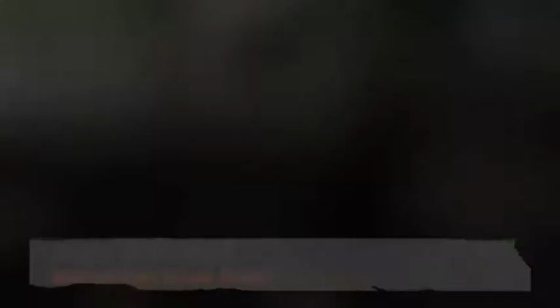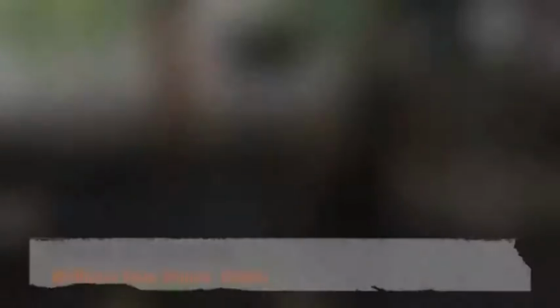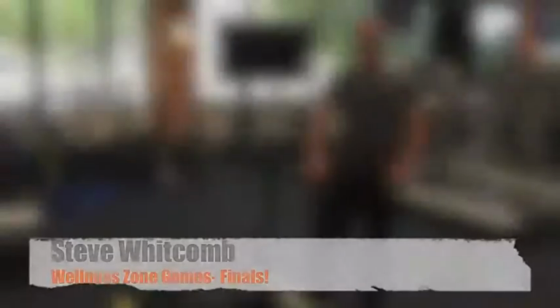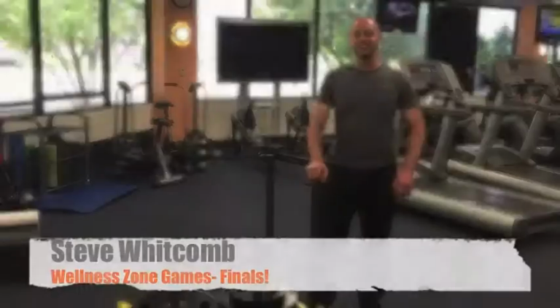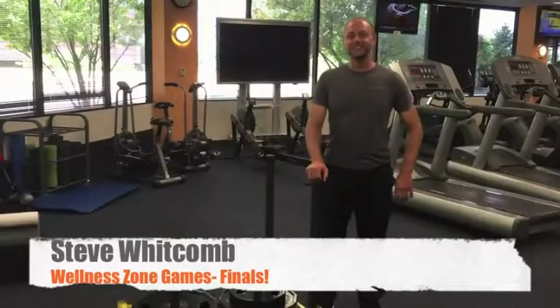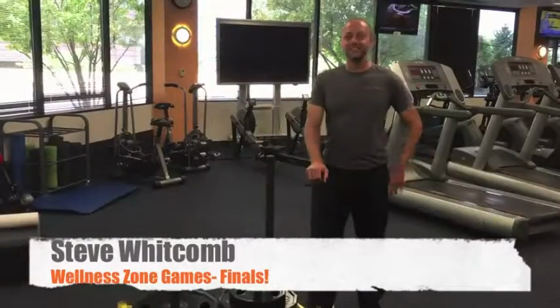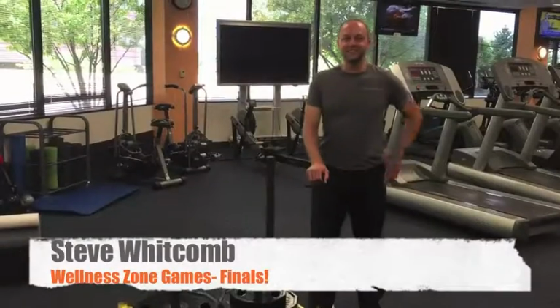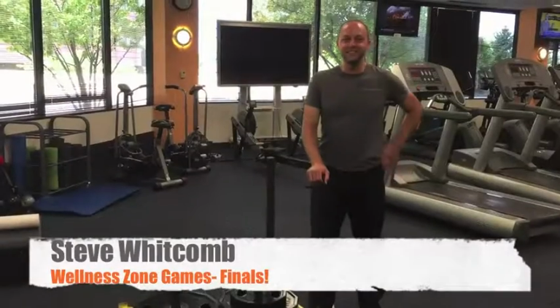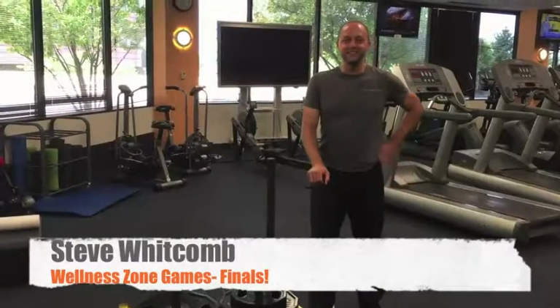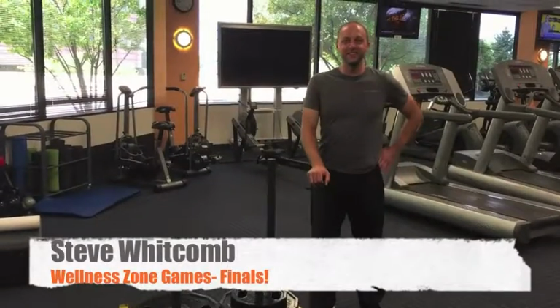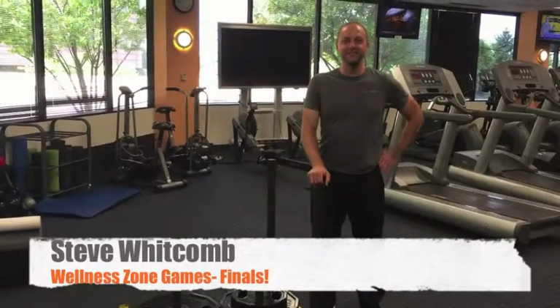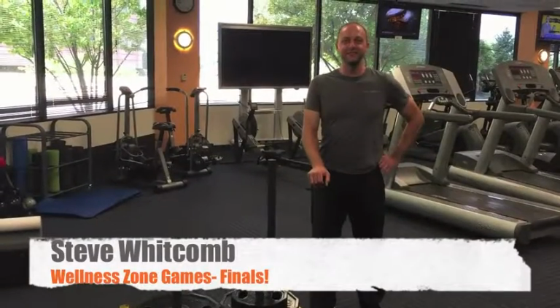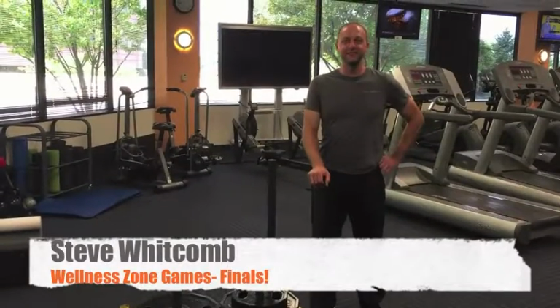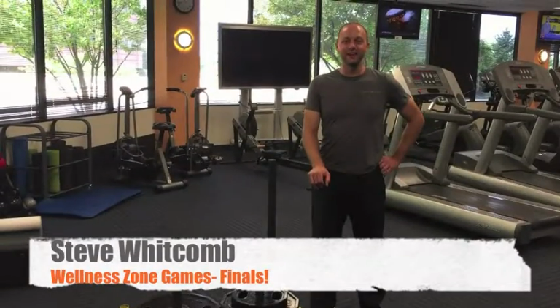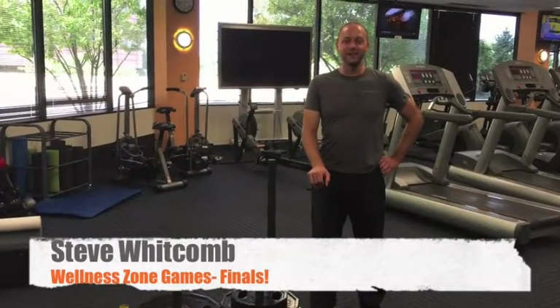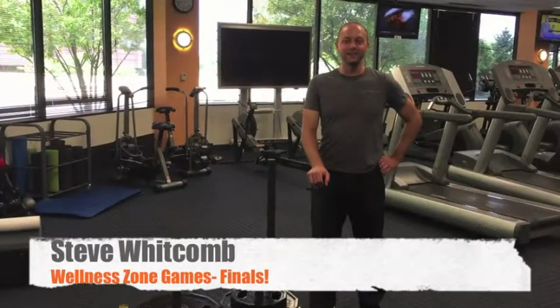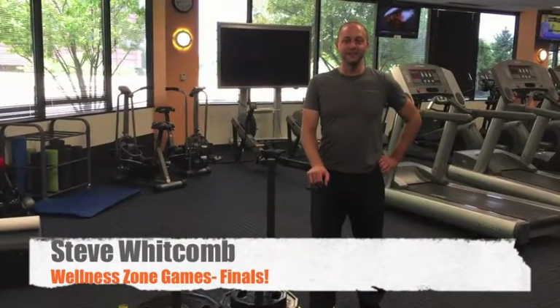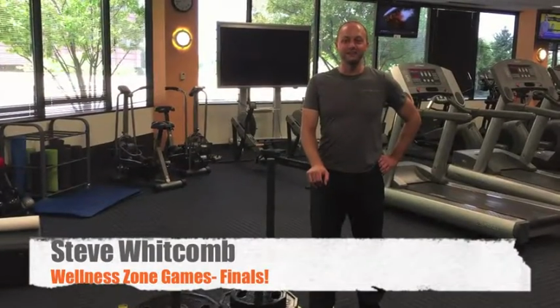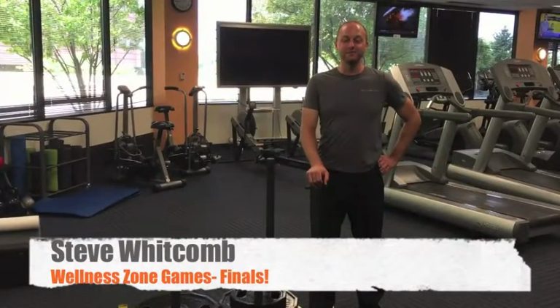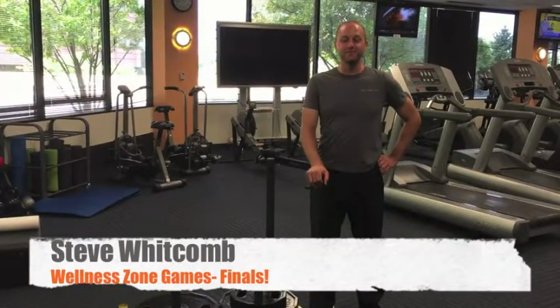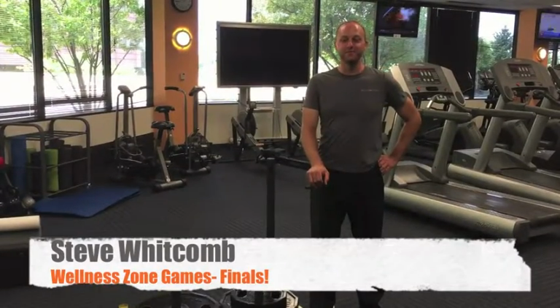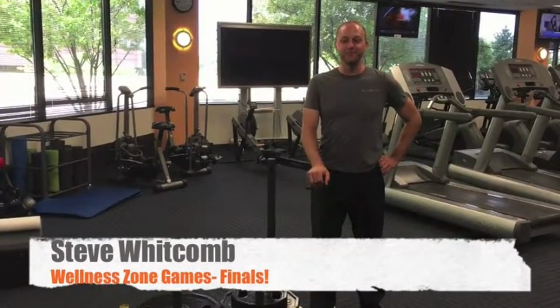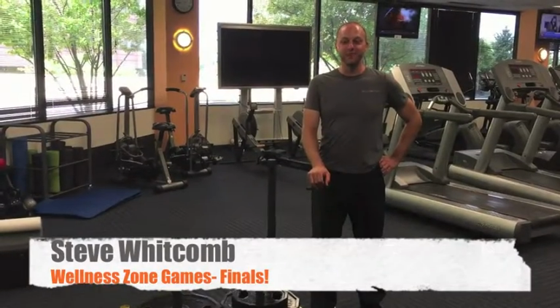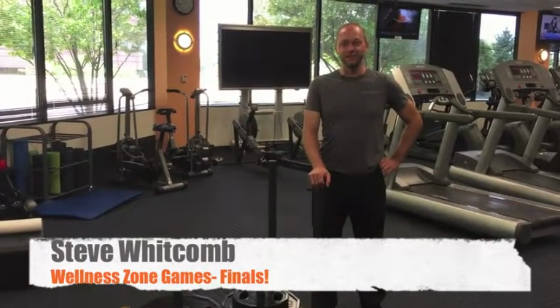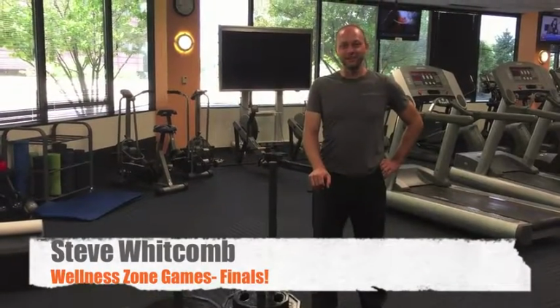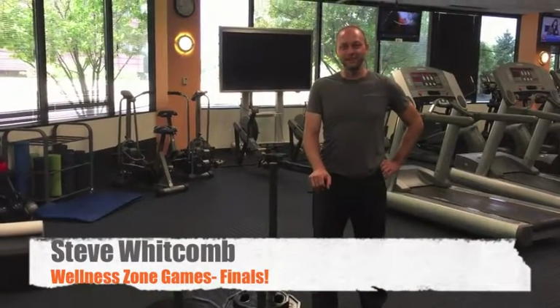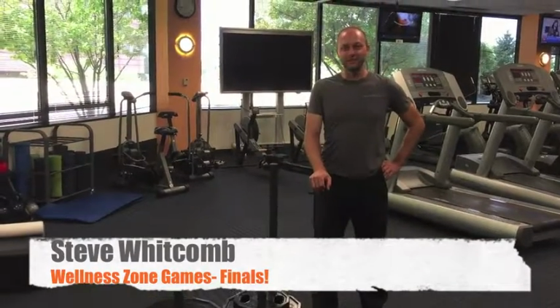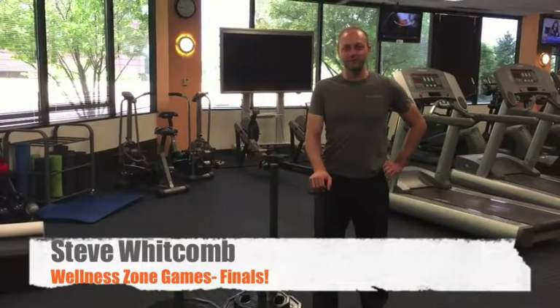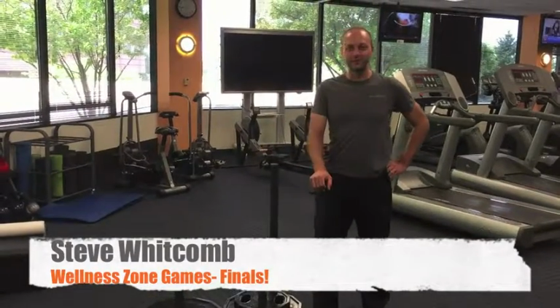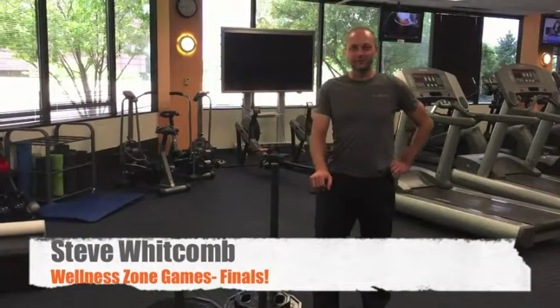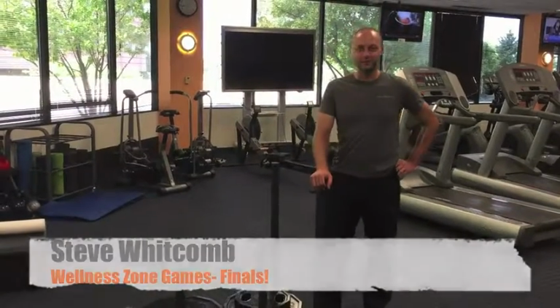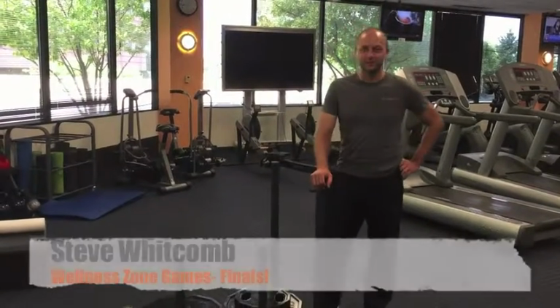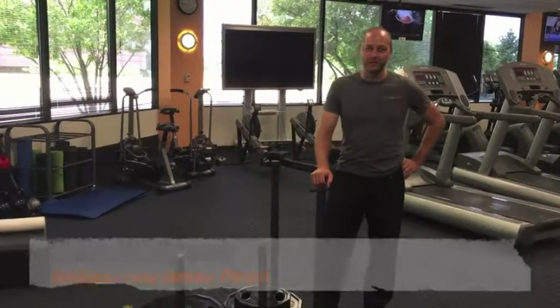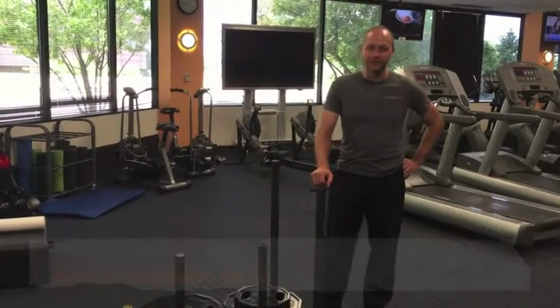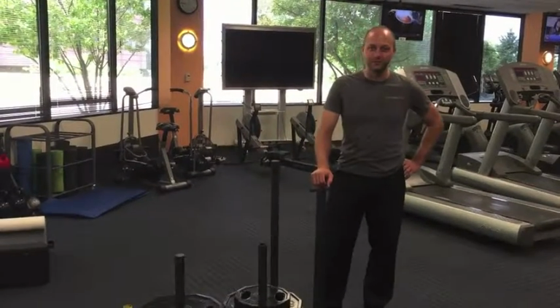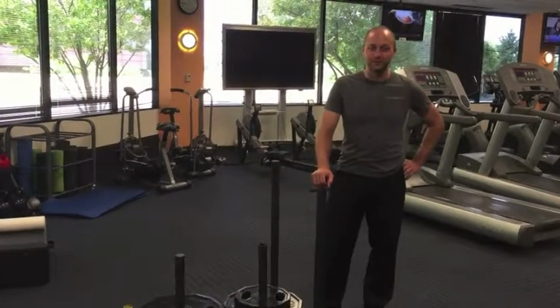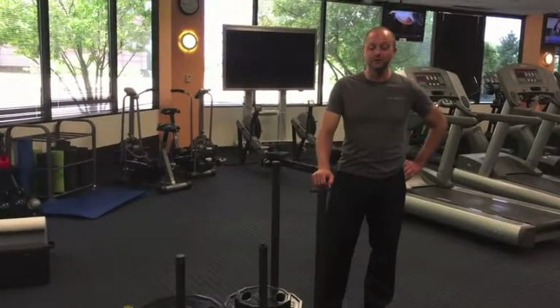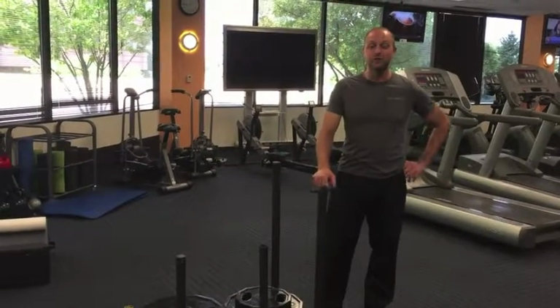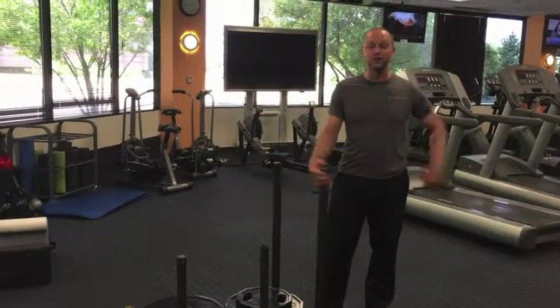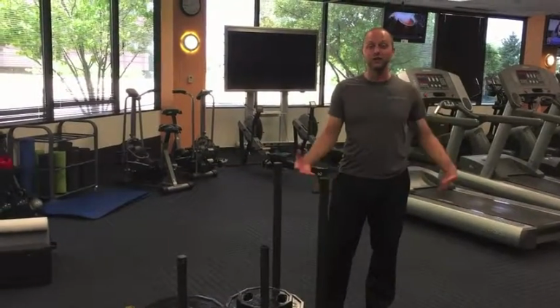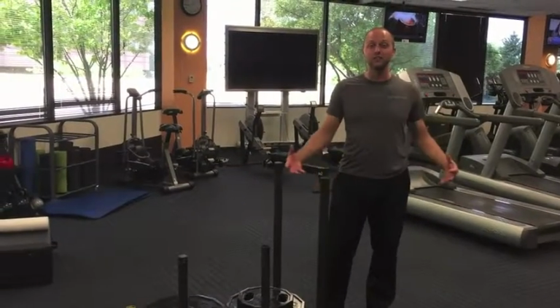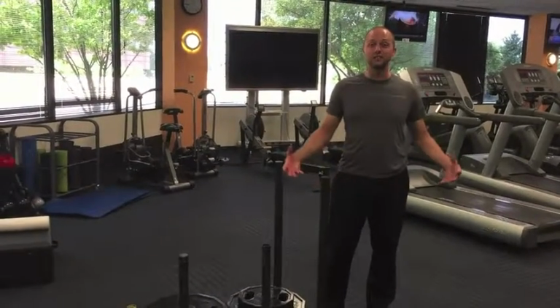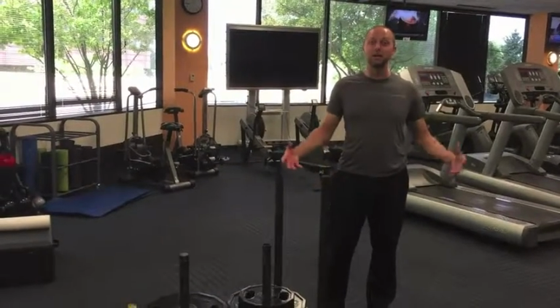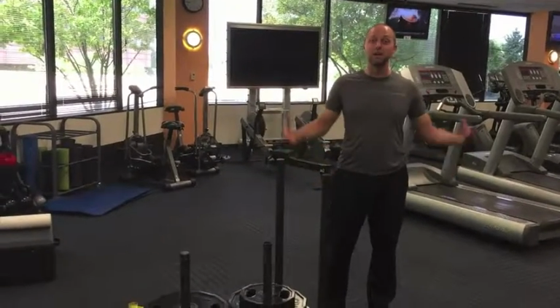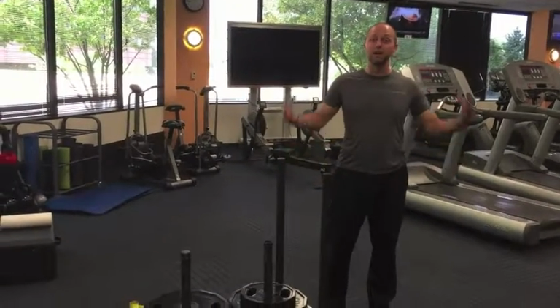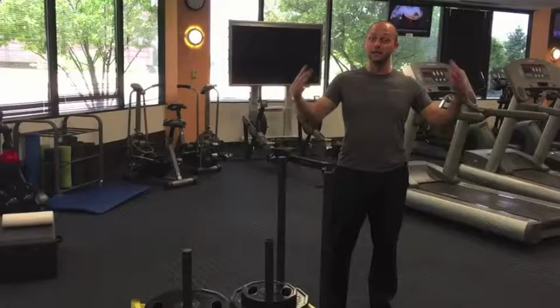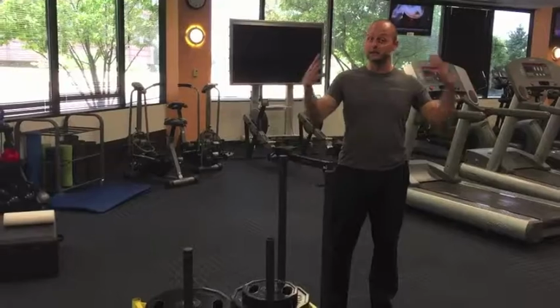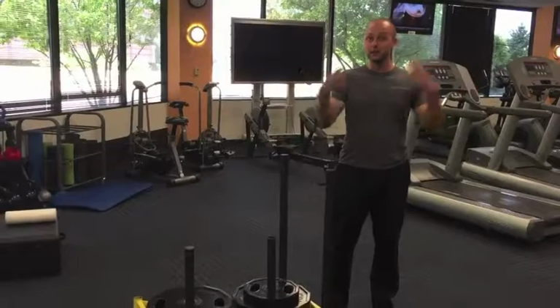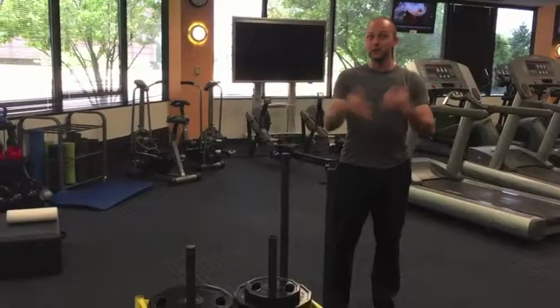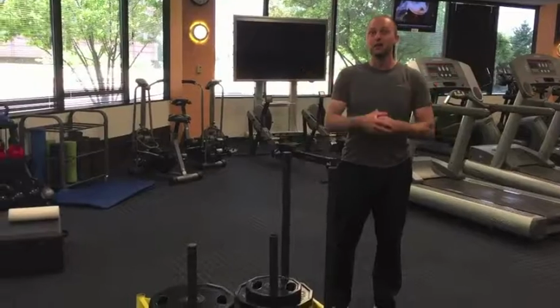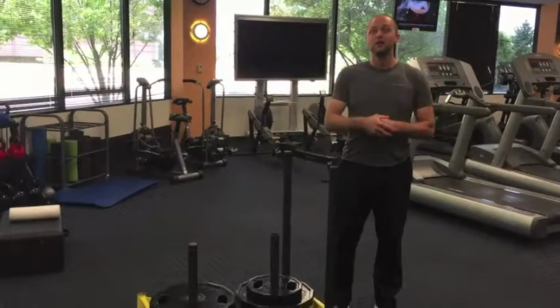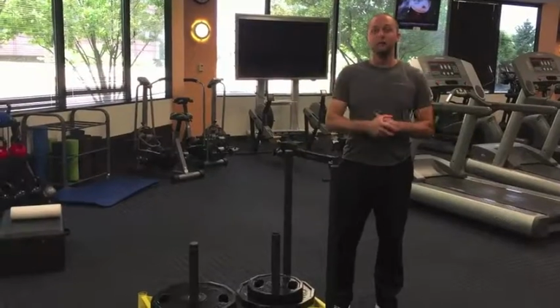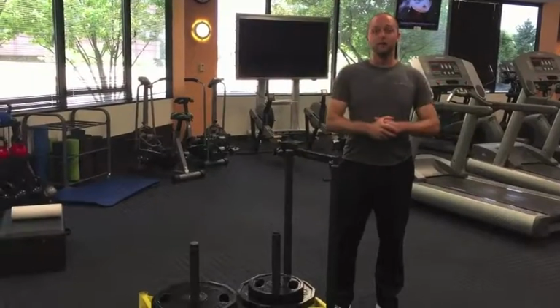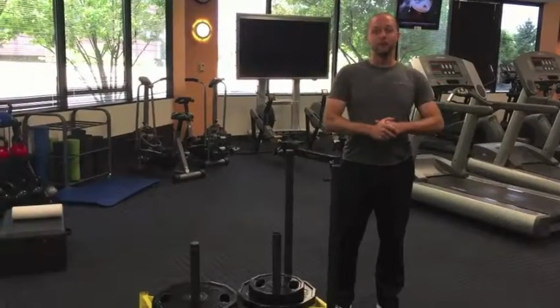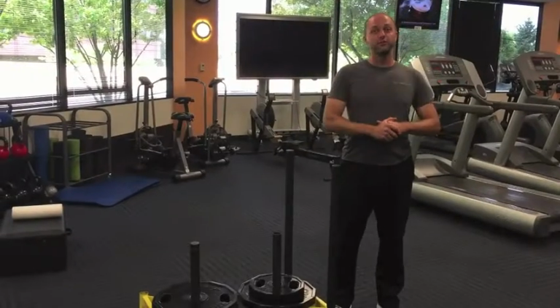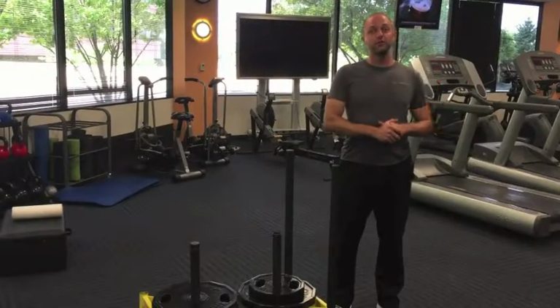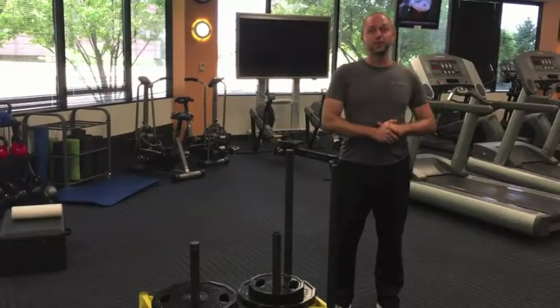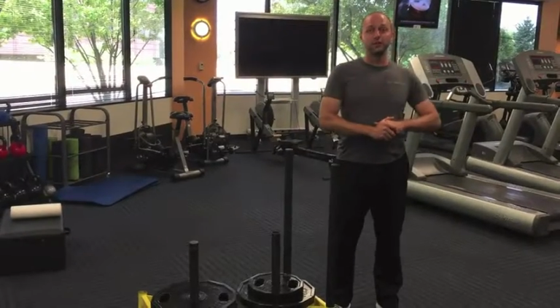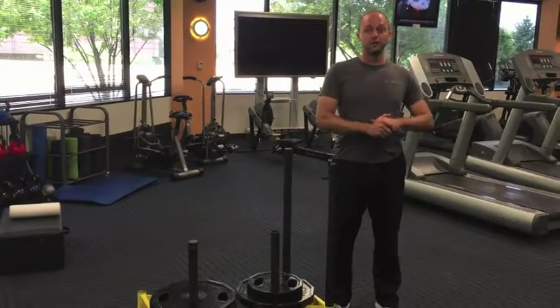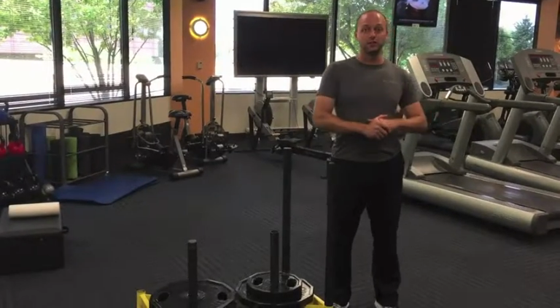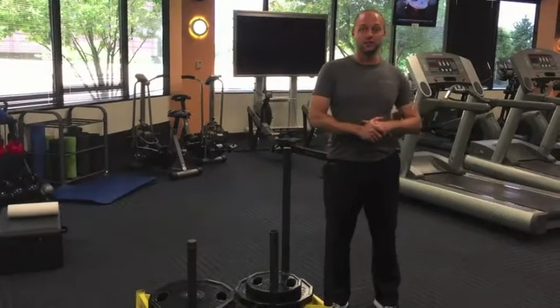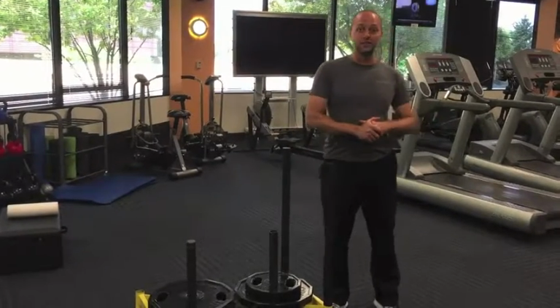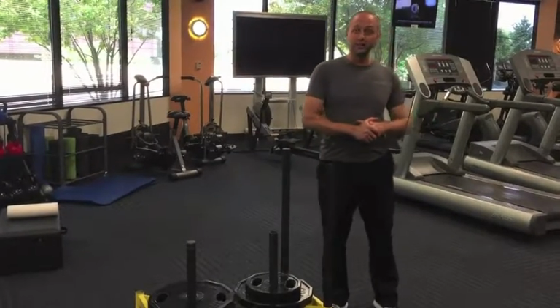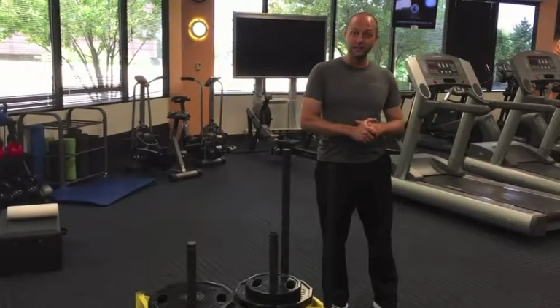Hey, it's Steve here, ready to tell you about the final week of the Wellness Zone Games. We have a challenge that combines four different challenges together.